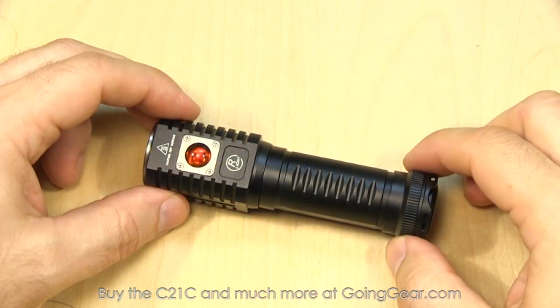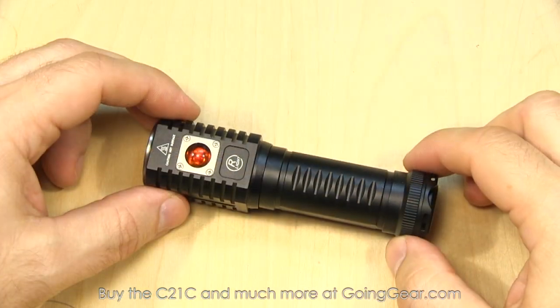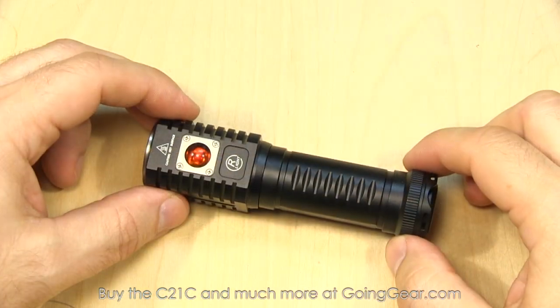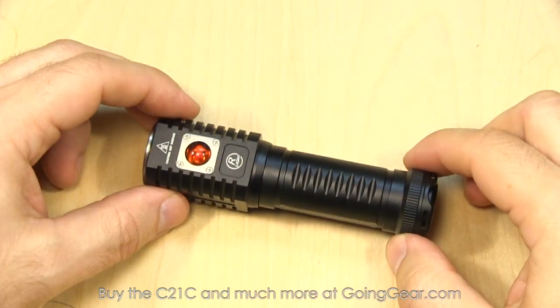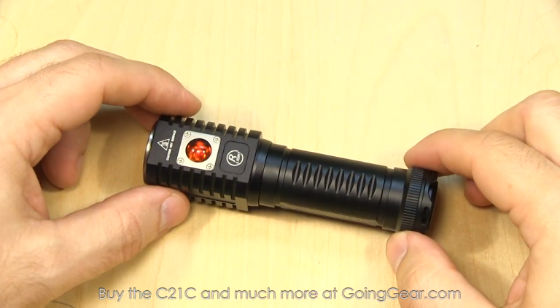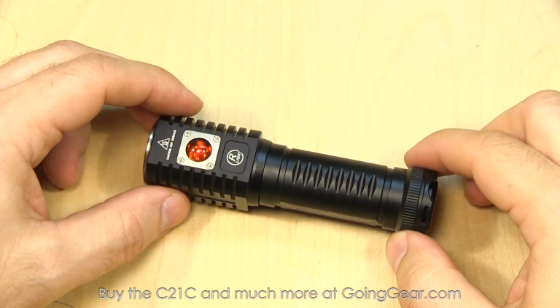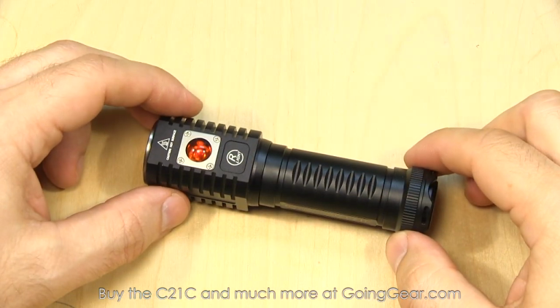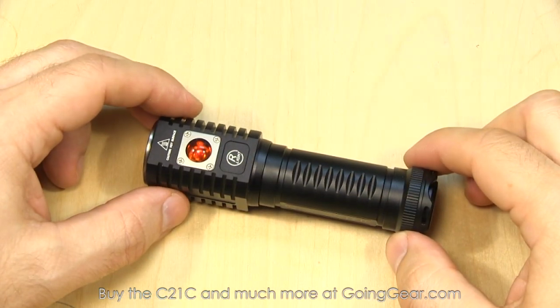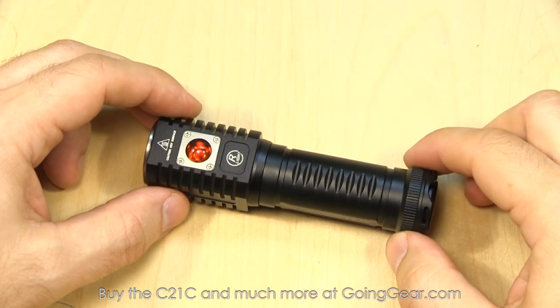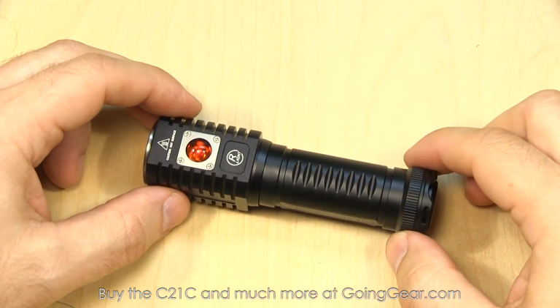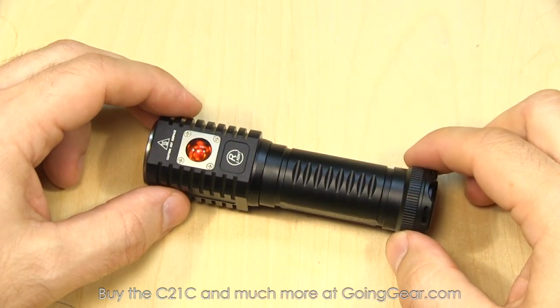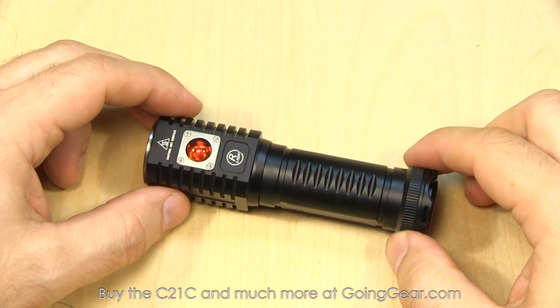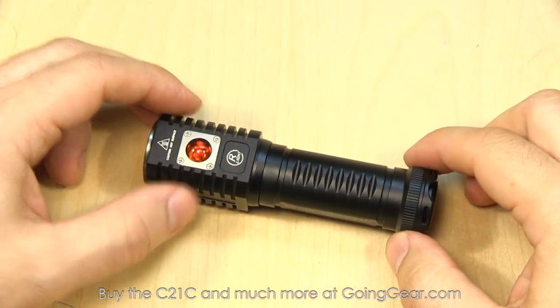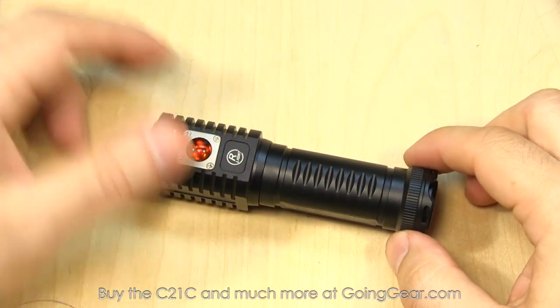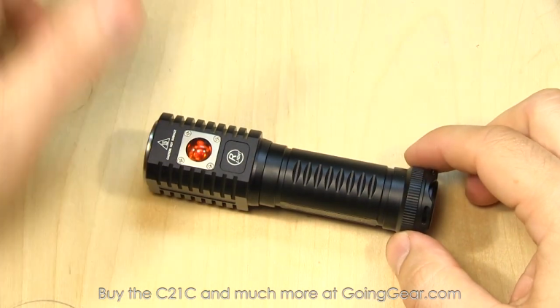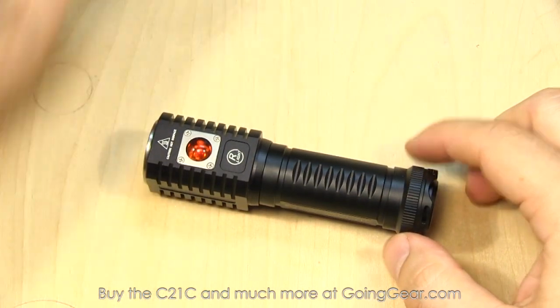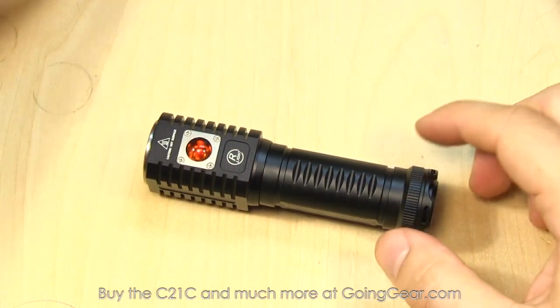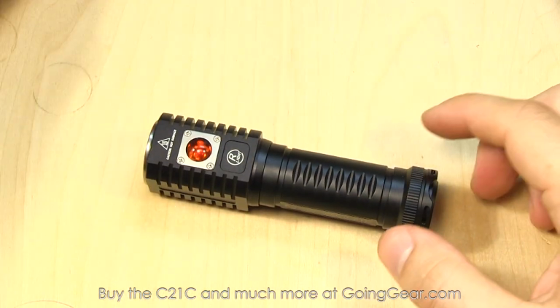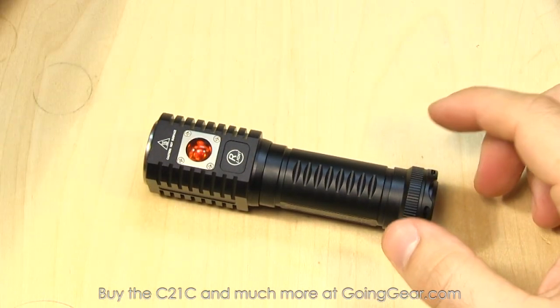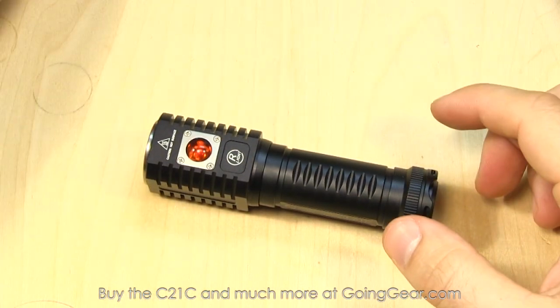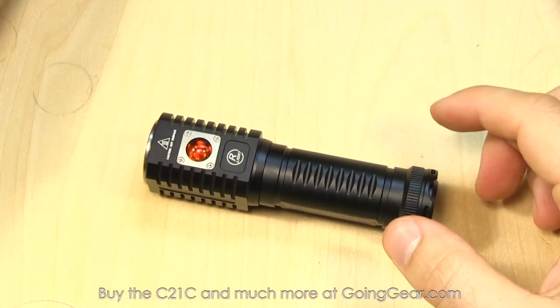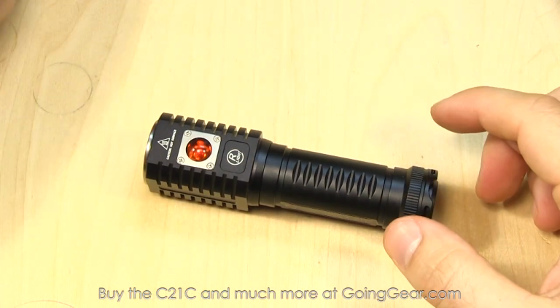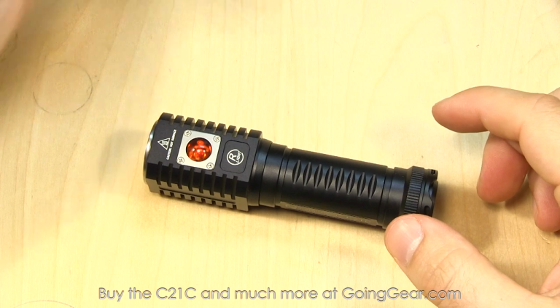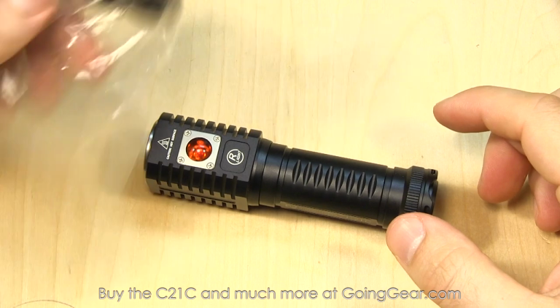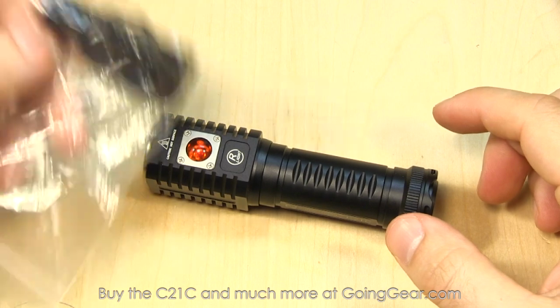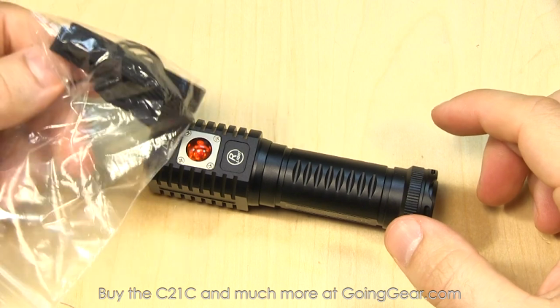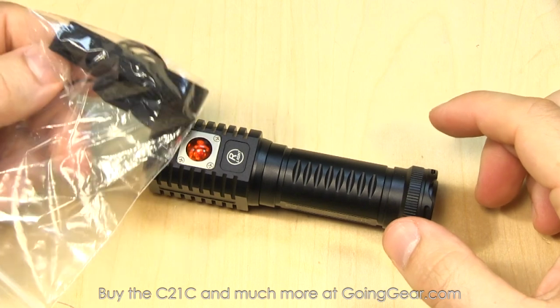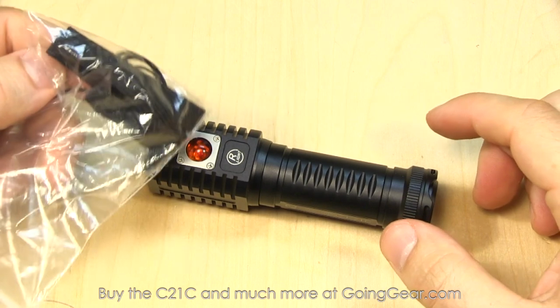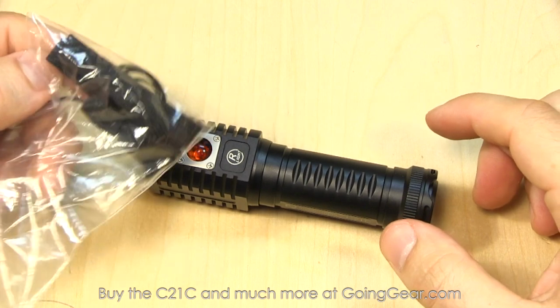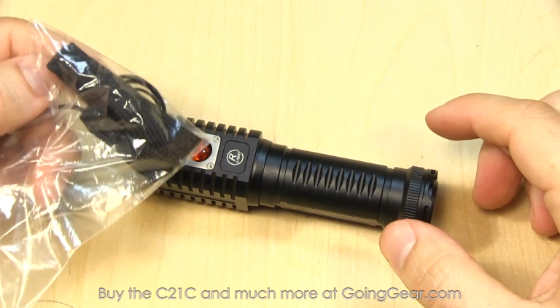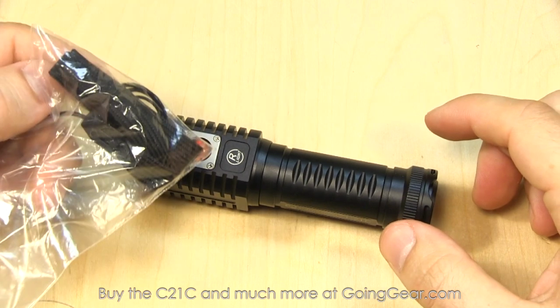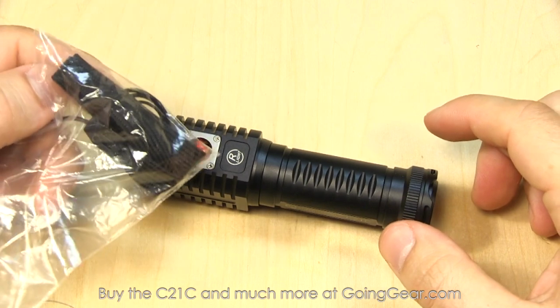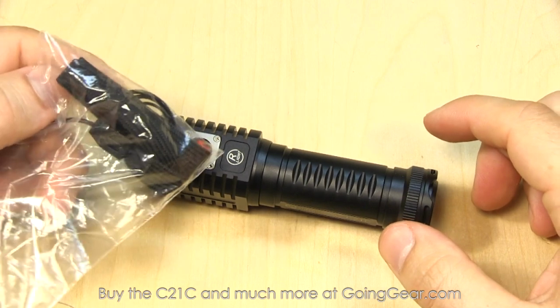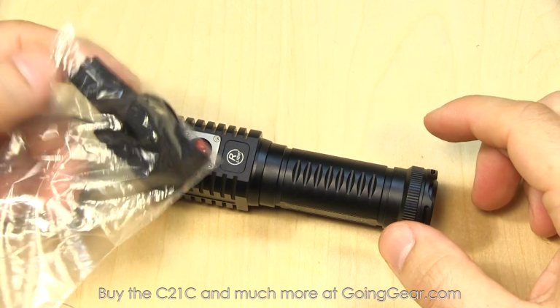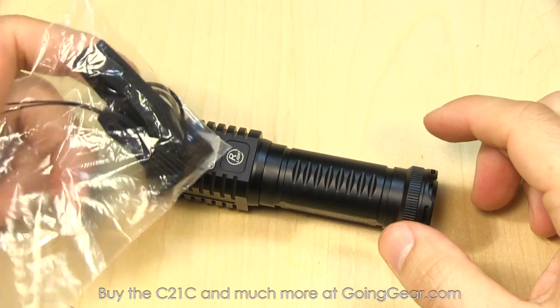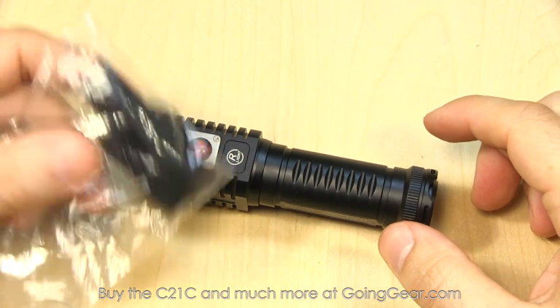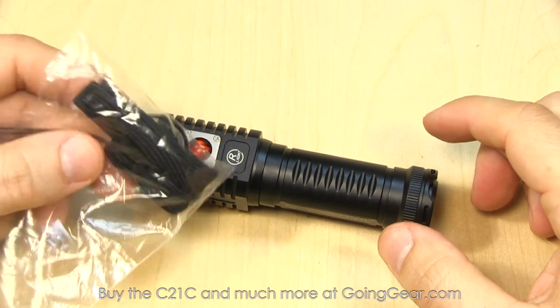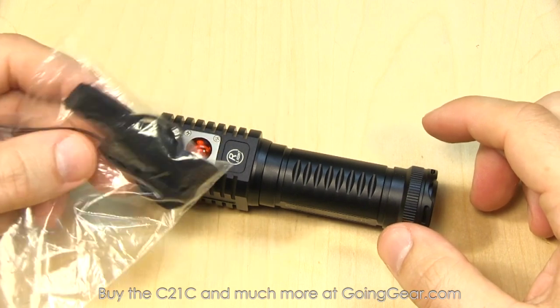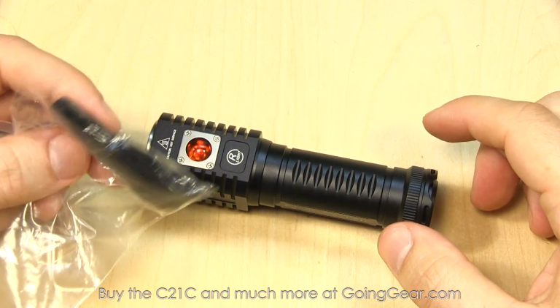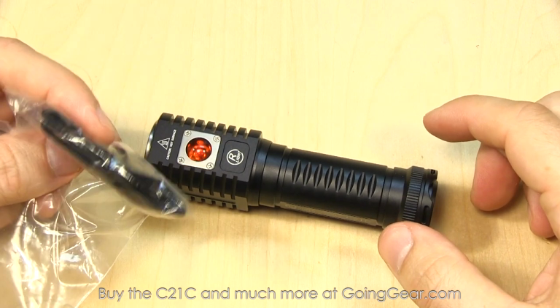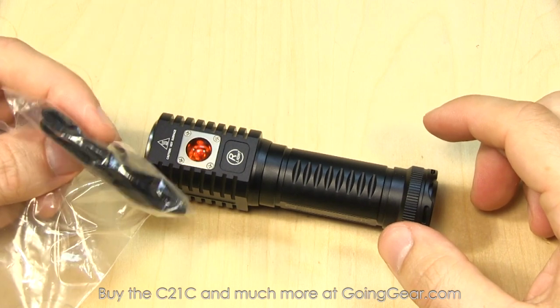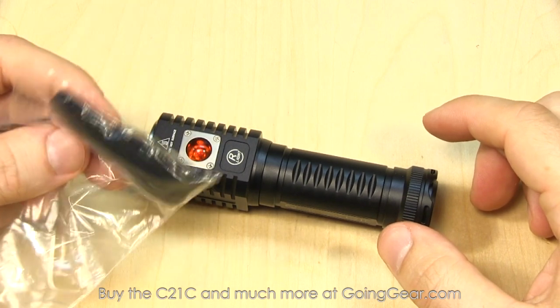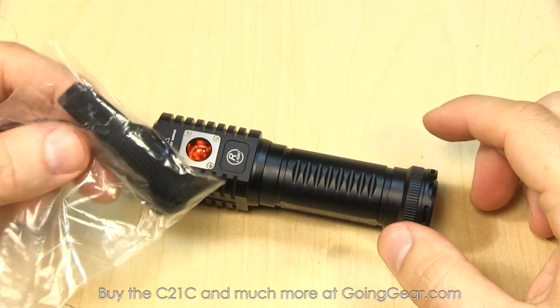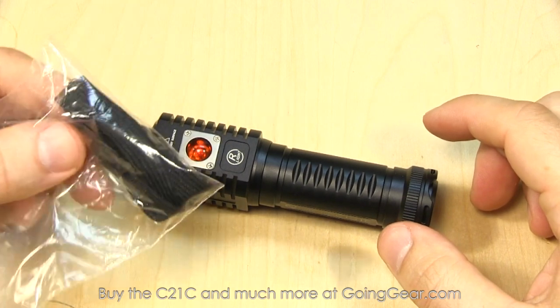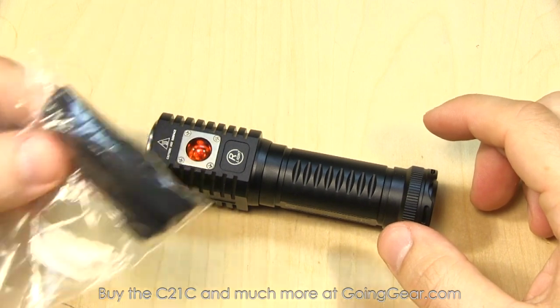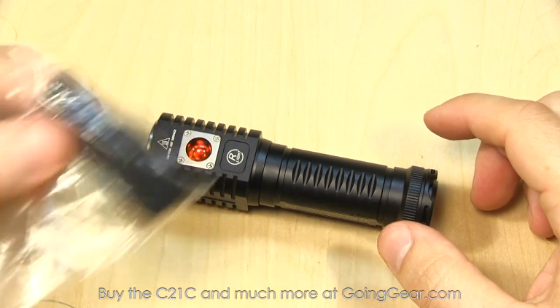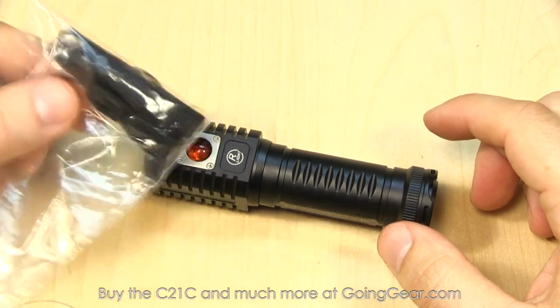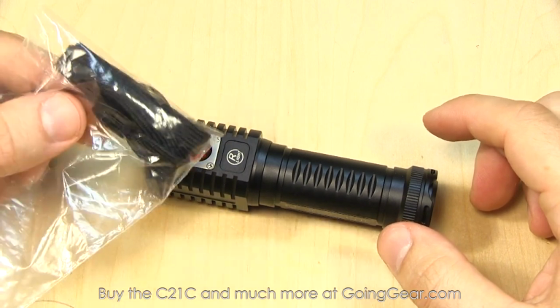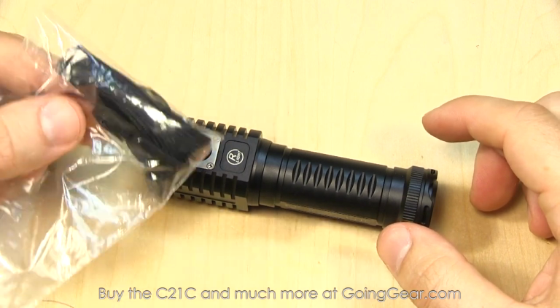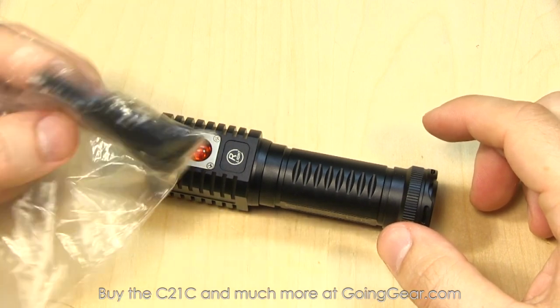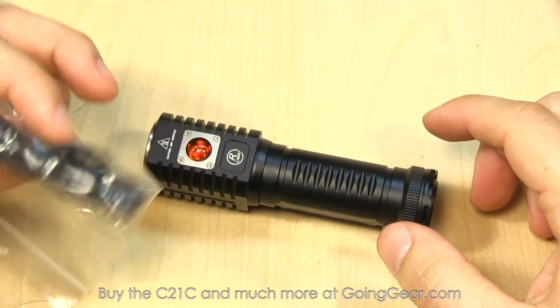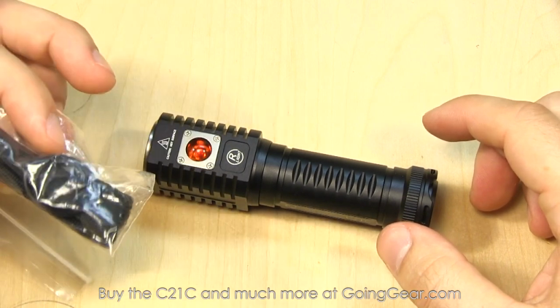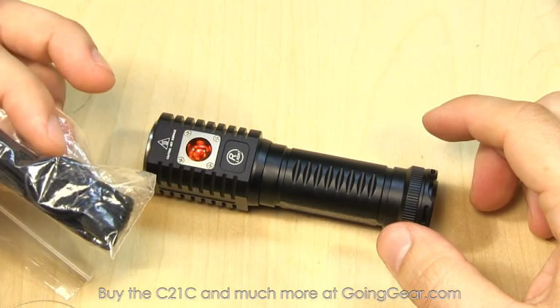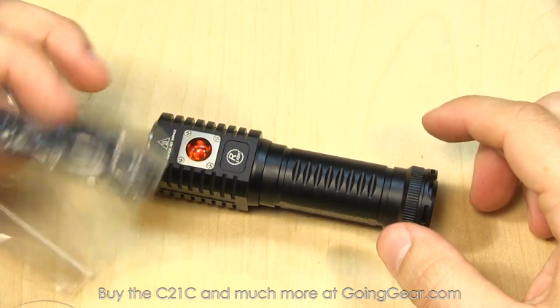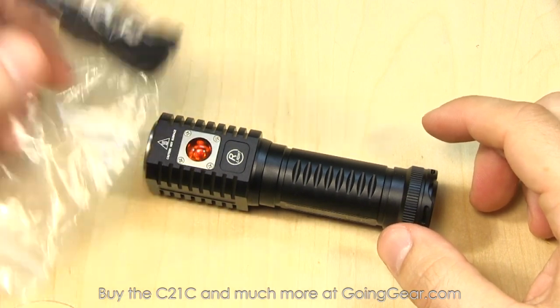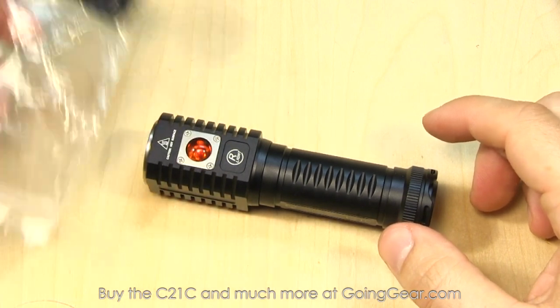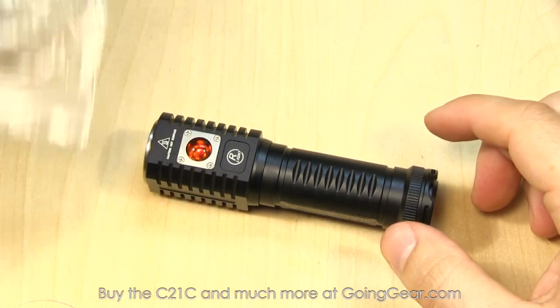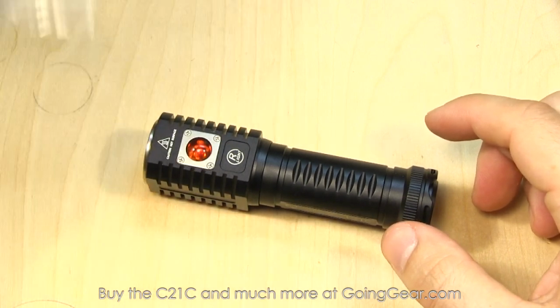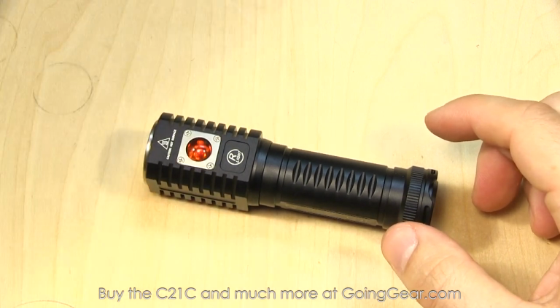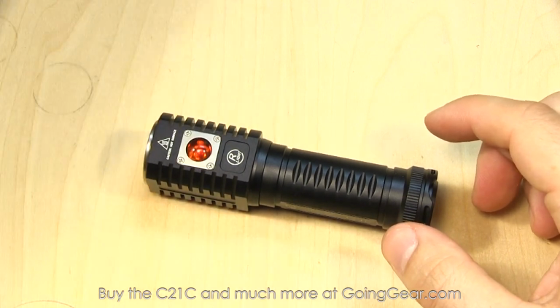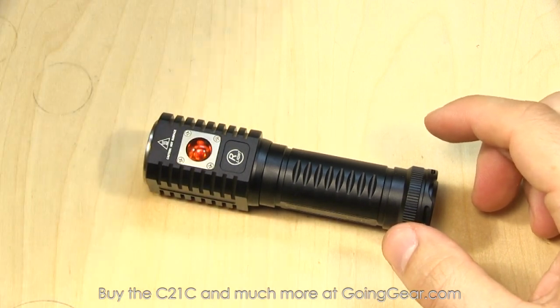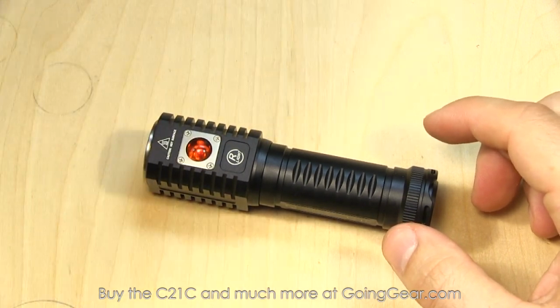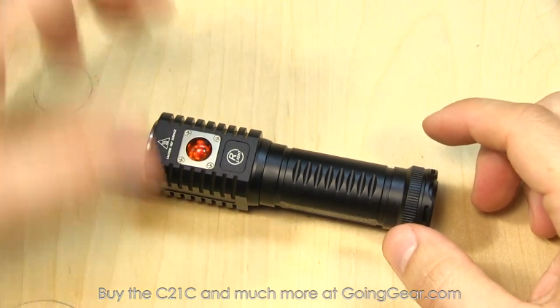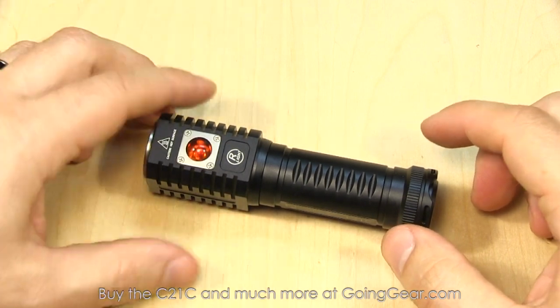Here's an up close look at the C21C. It does come with some accessories — a user manual, a lanyard, and some spare O-rings.